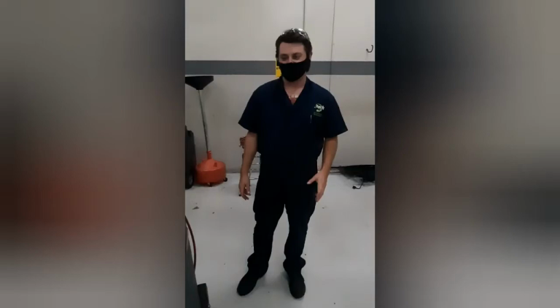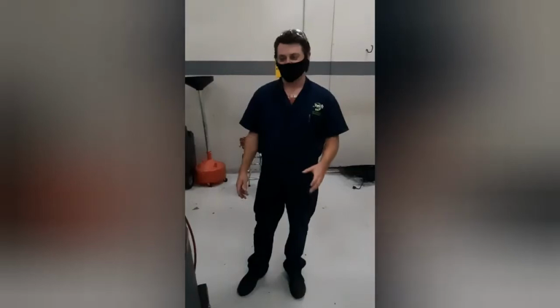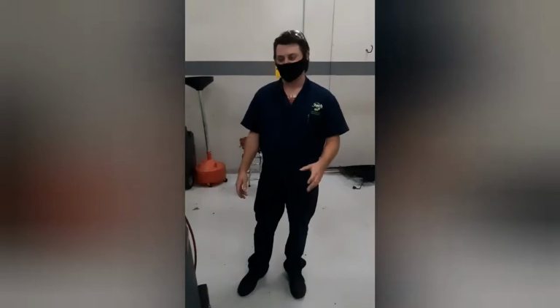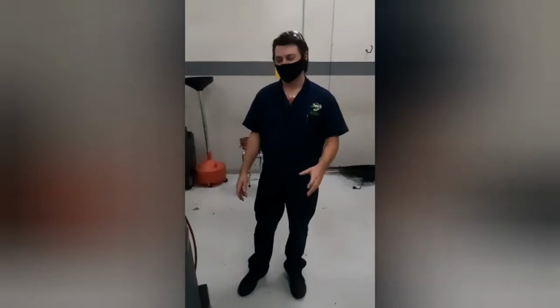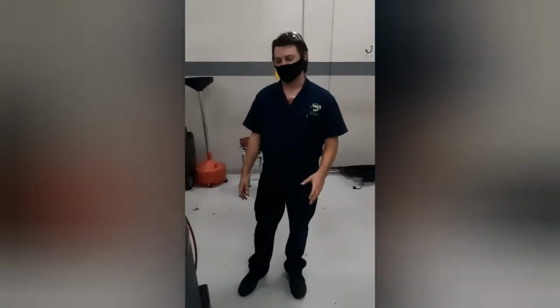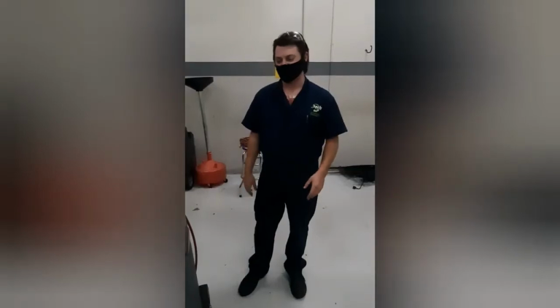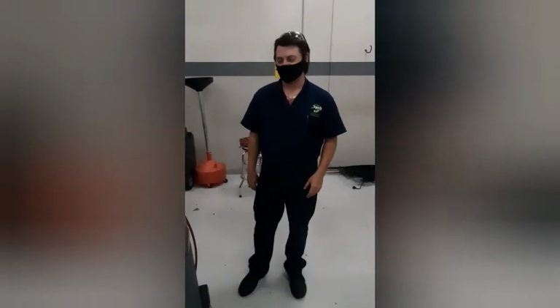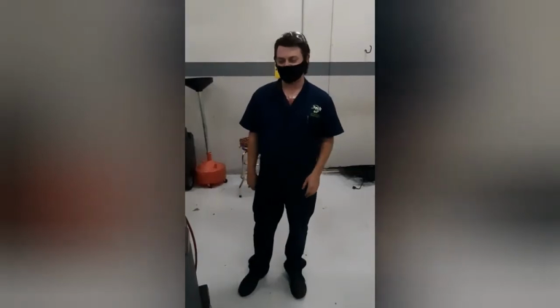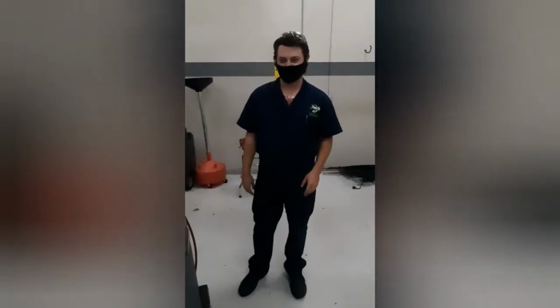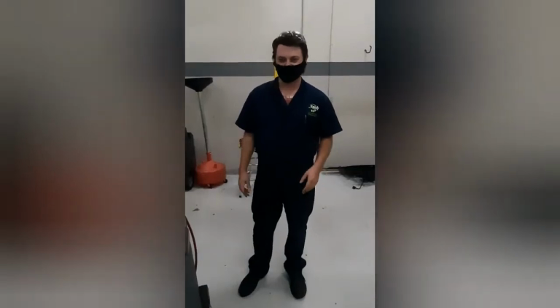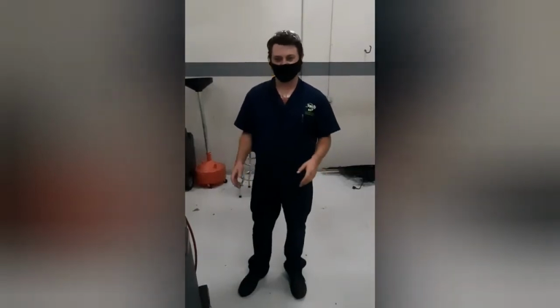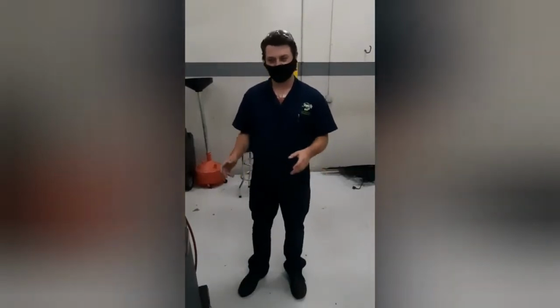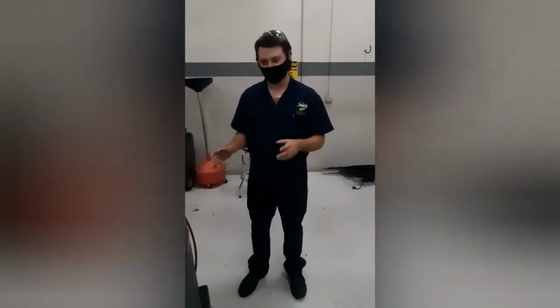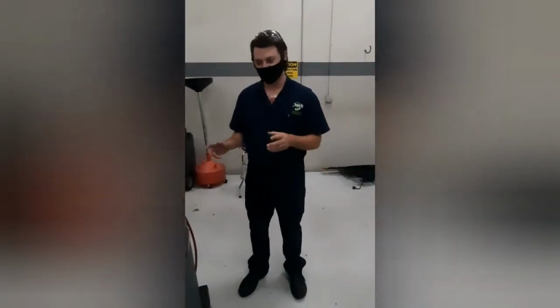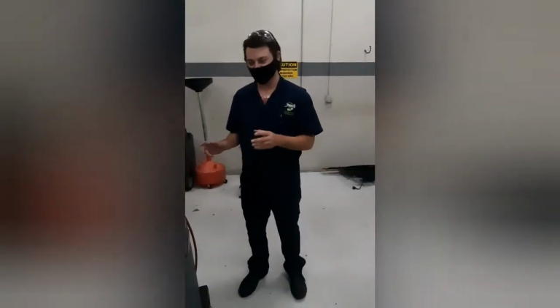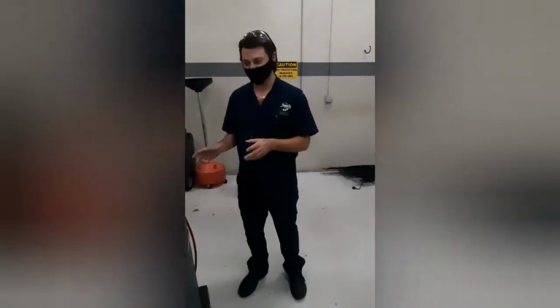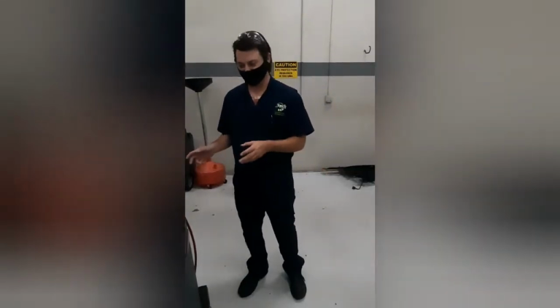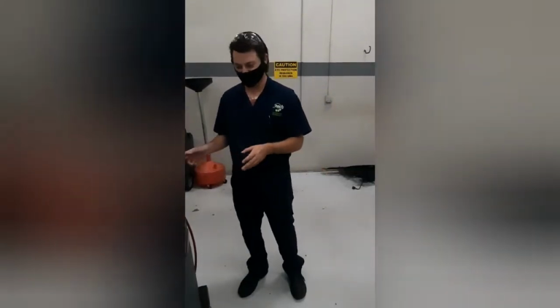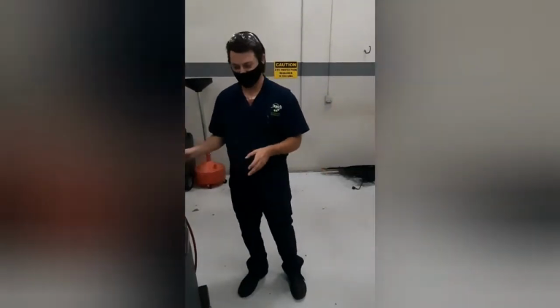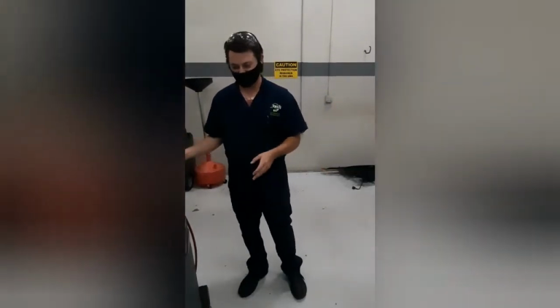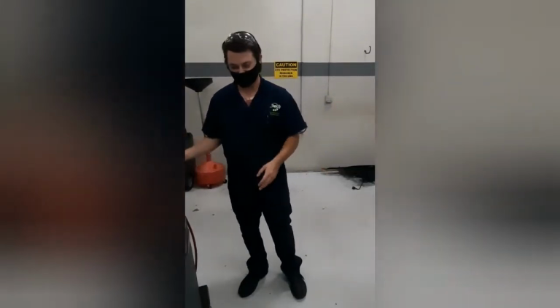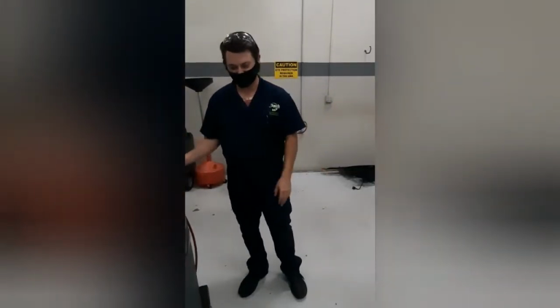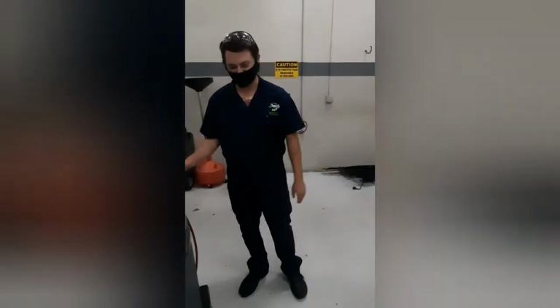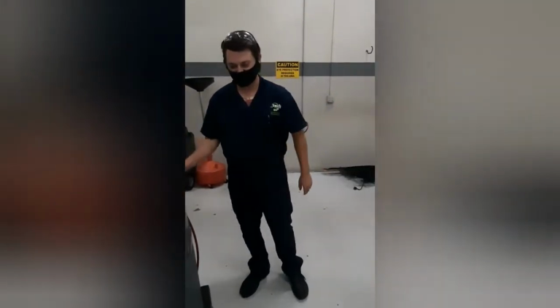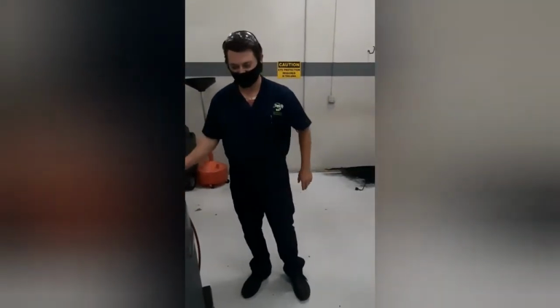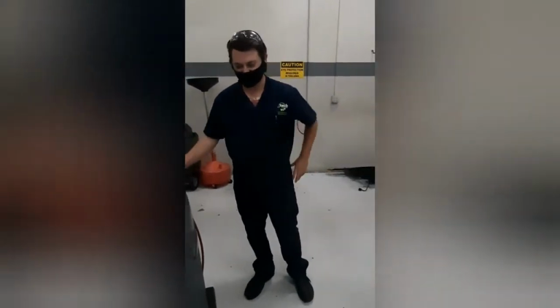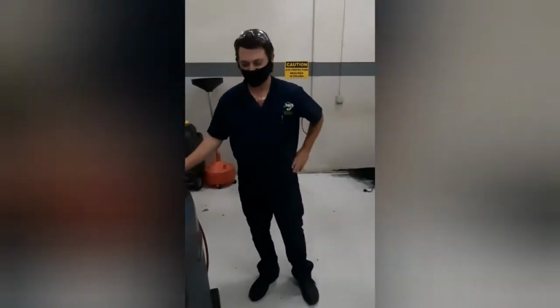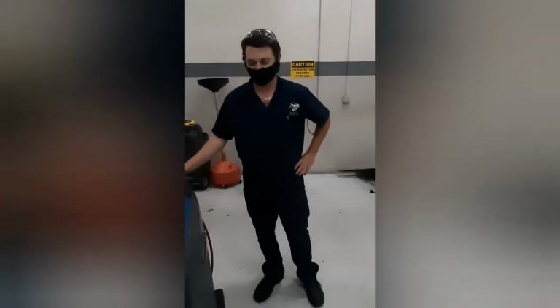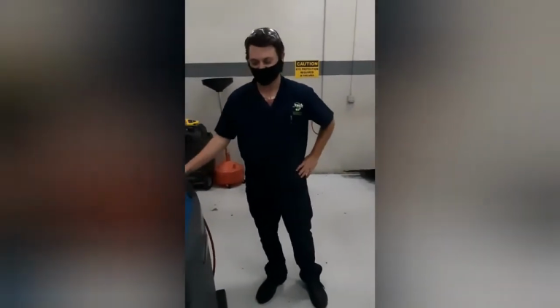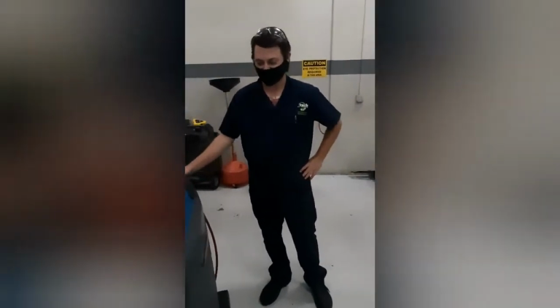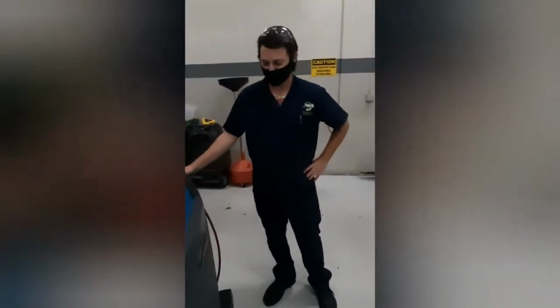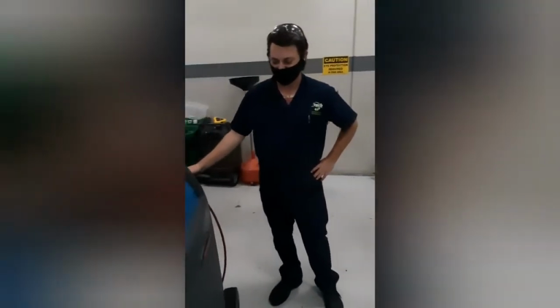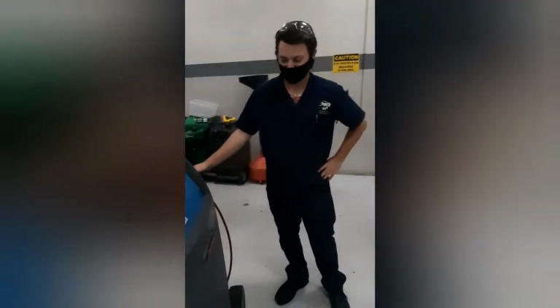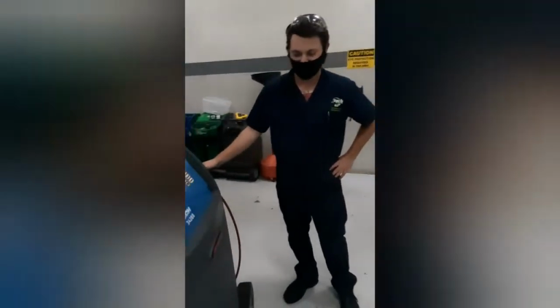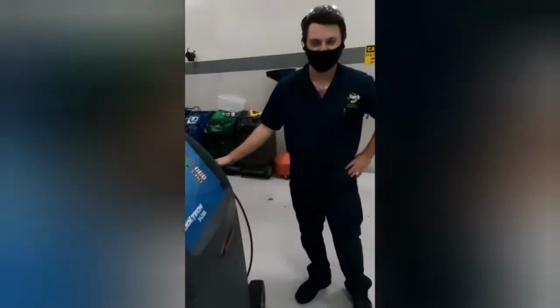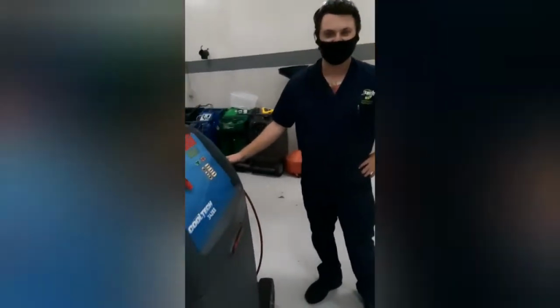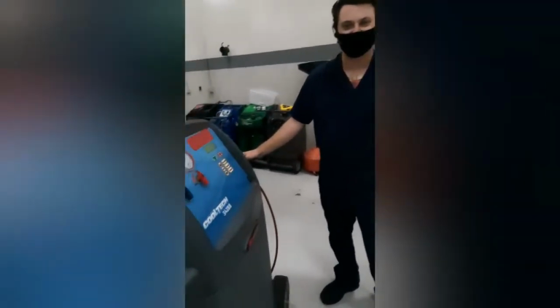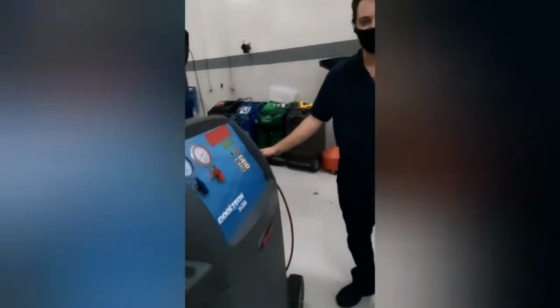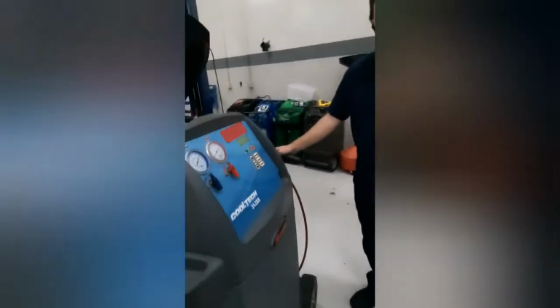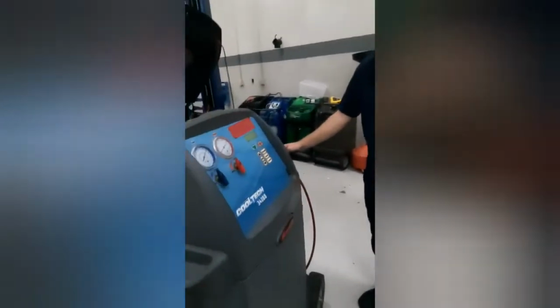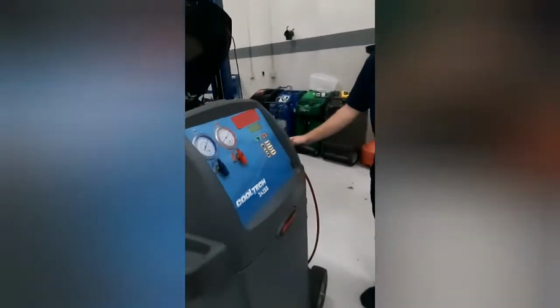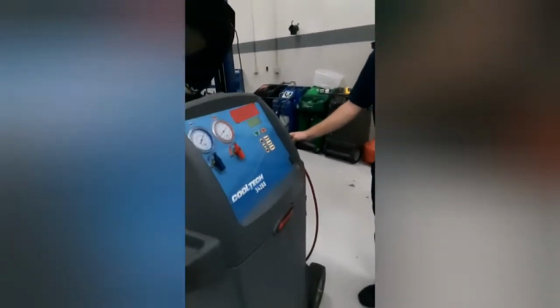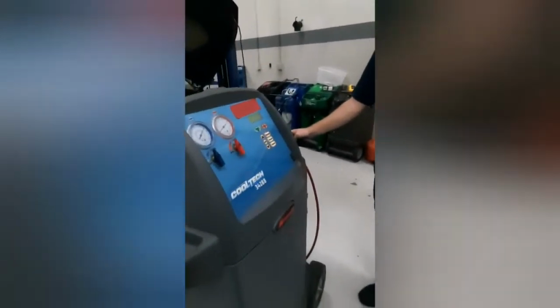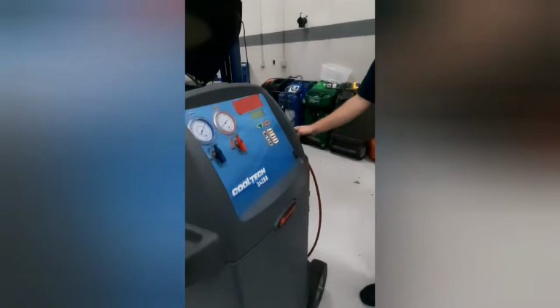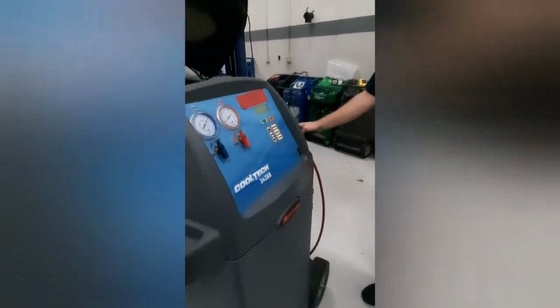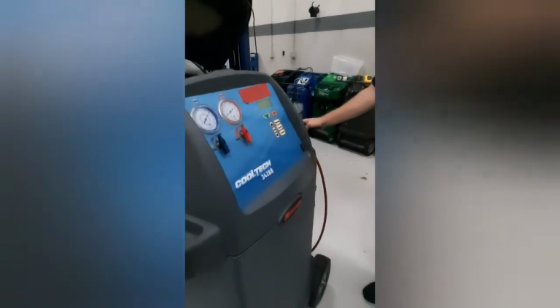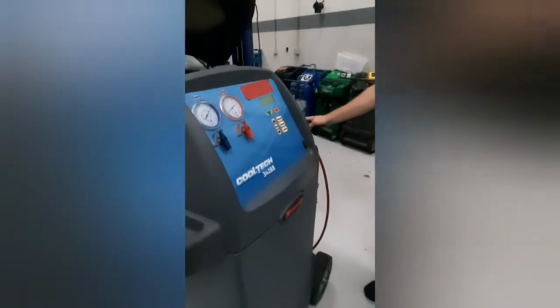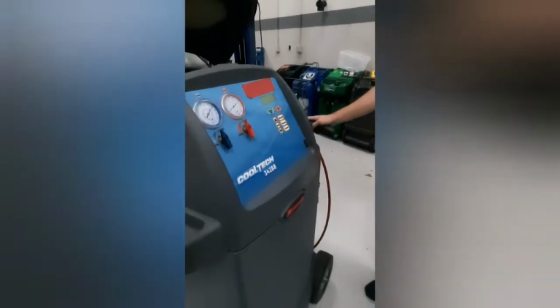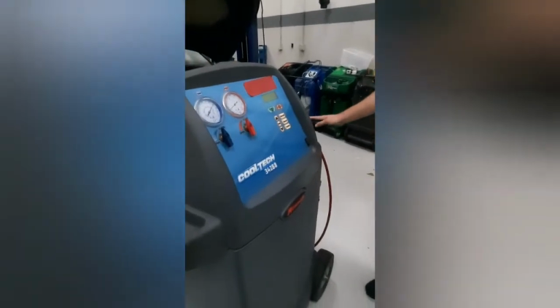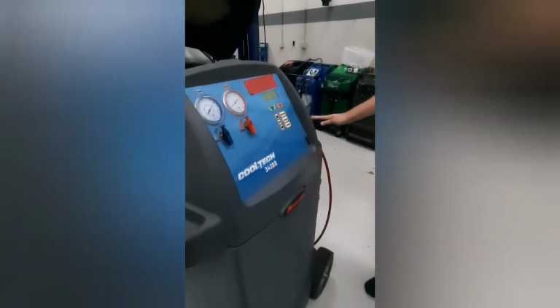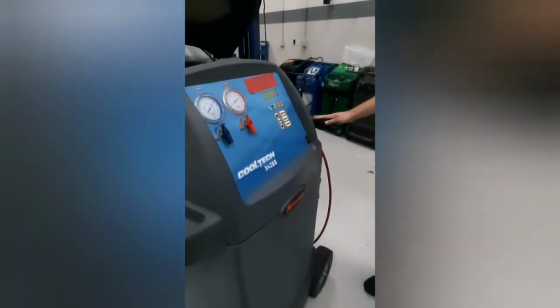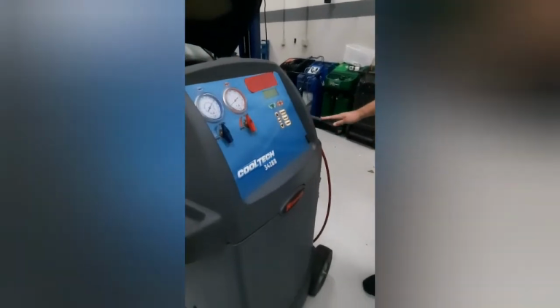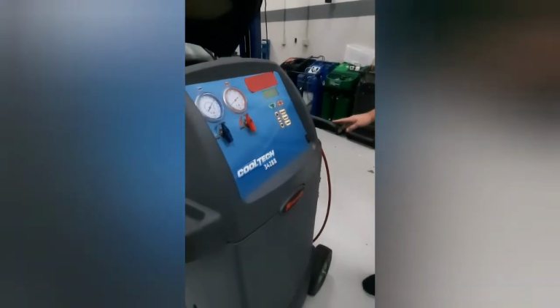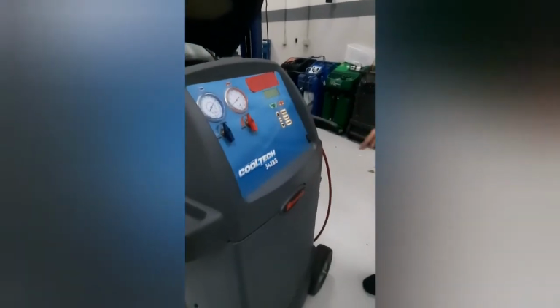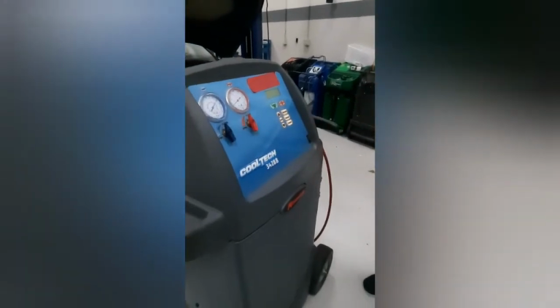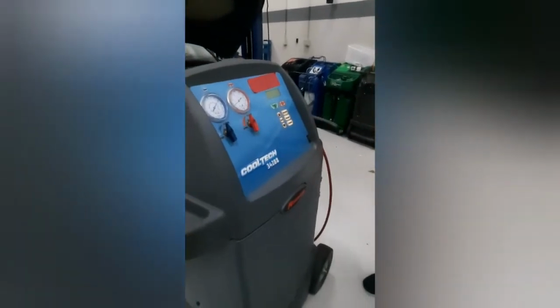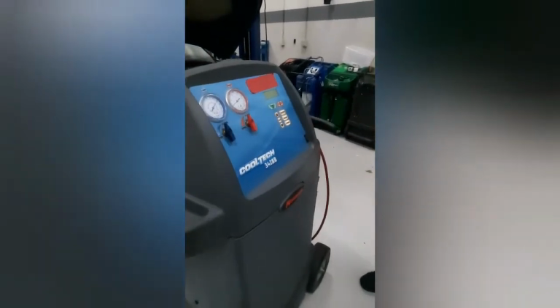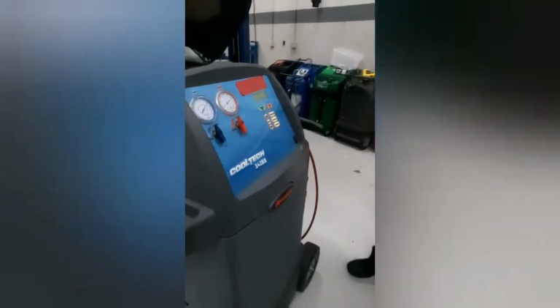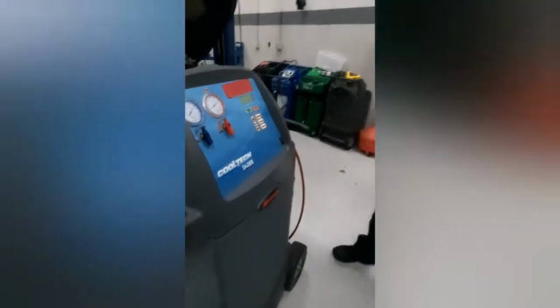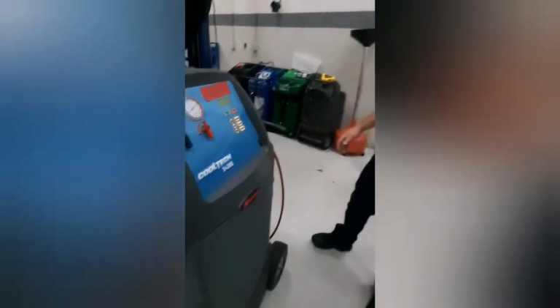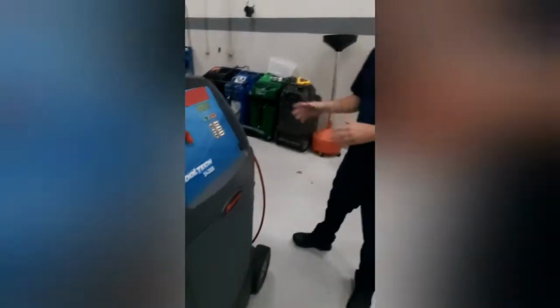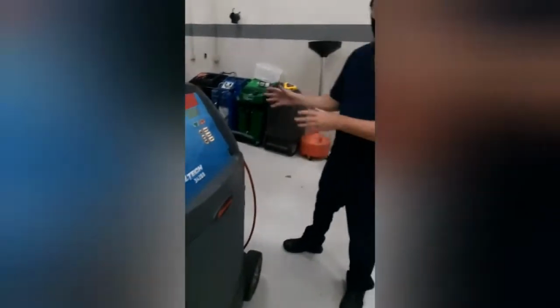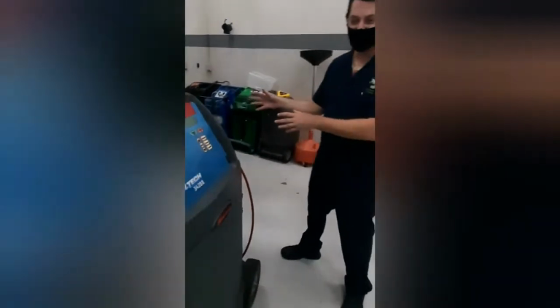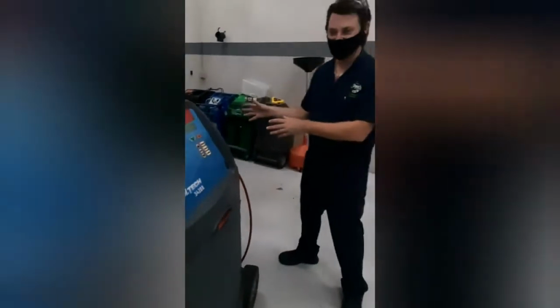My name is Ian and we're here looking at the CoolTech 34288 here at J-Tech. We're going to go ahead and show you how to use it.